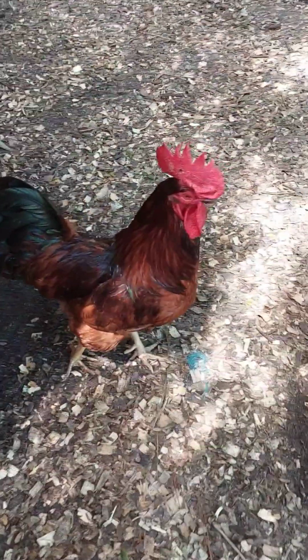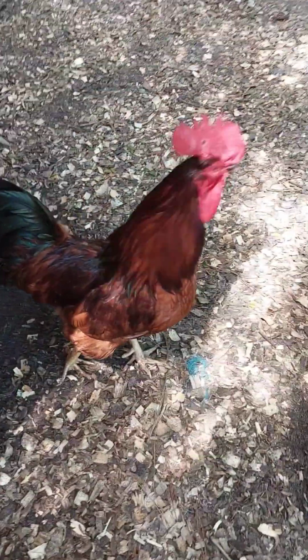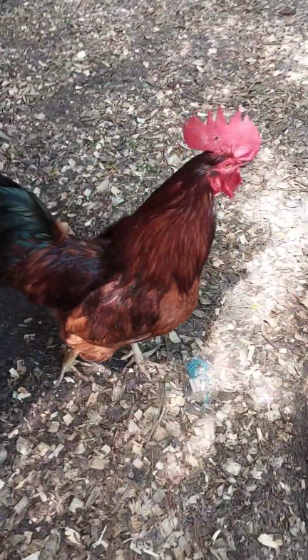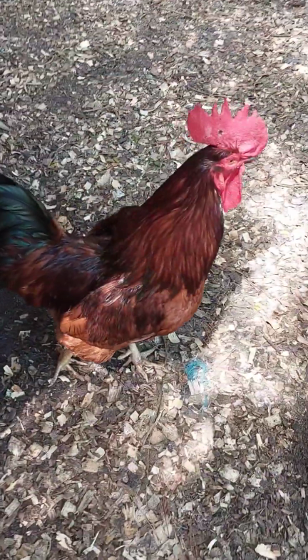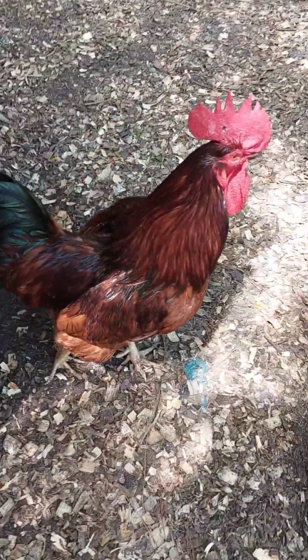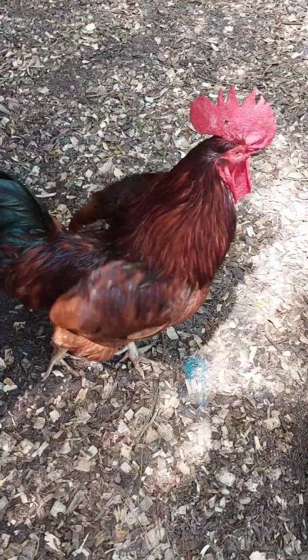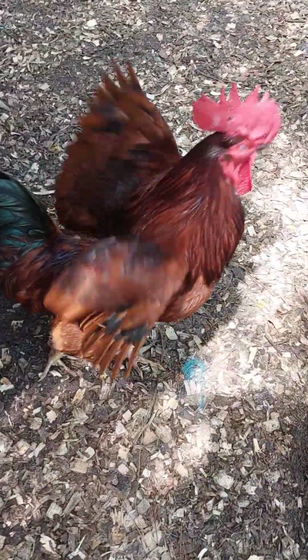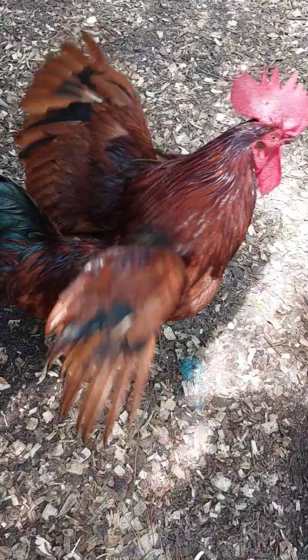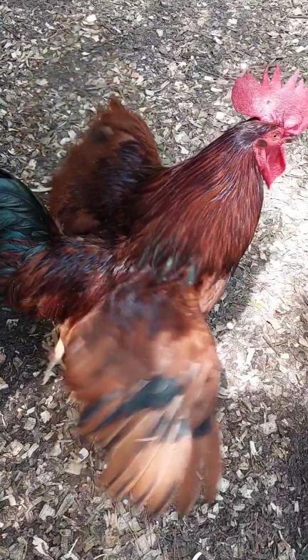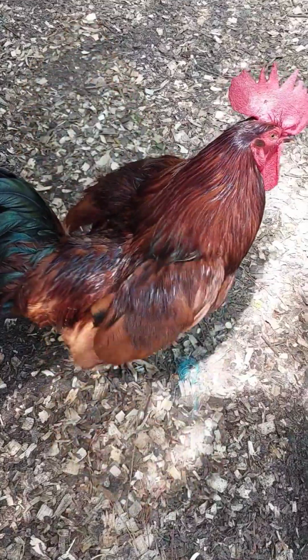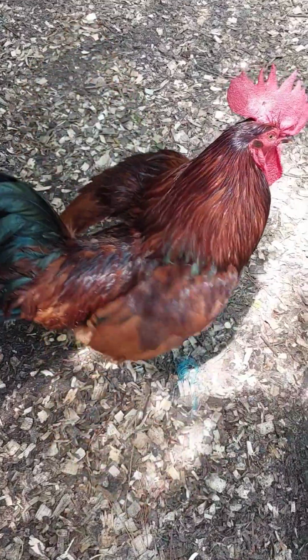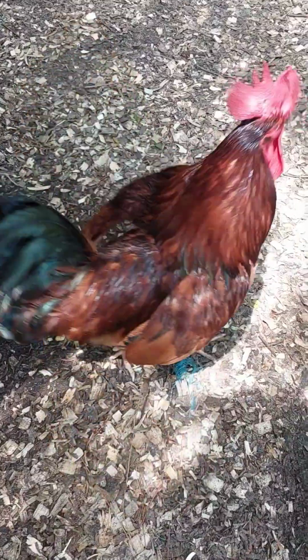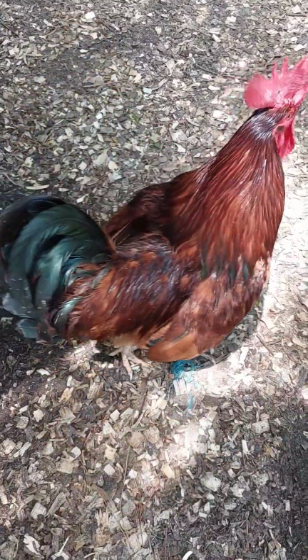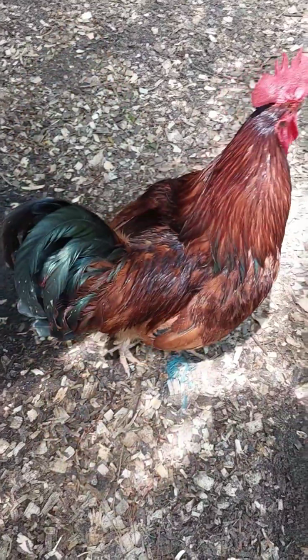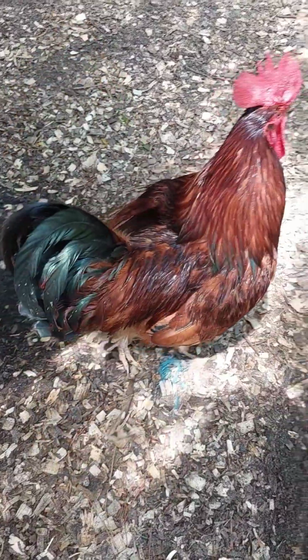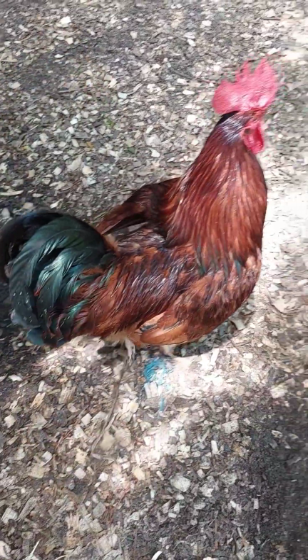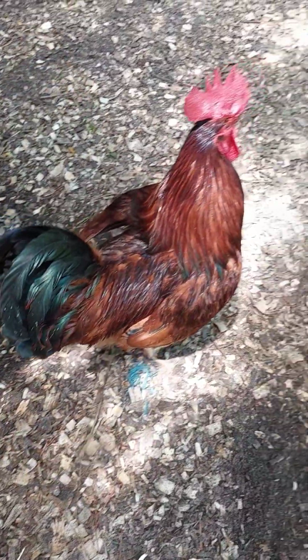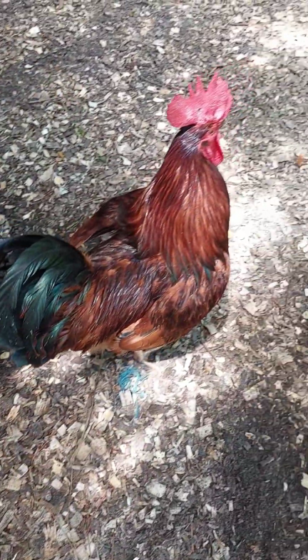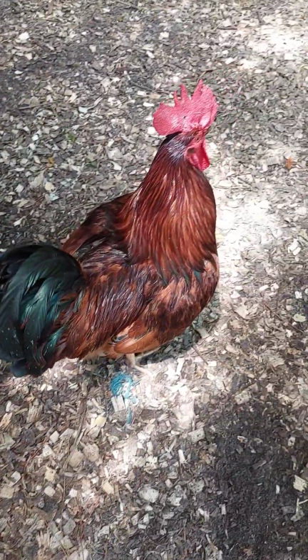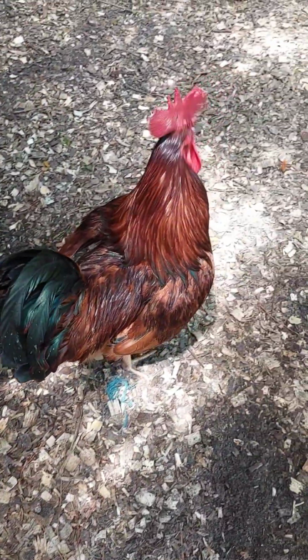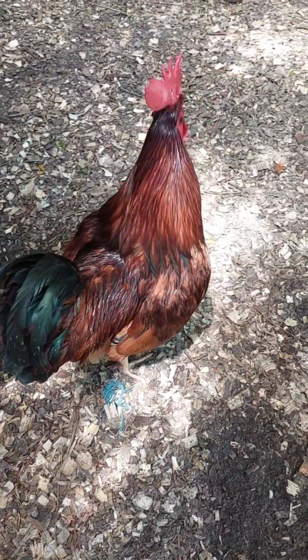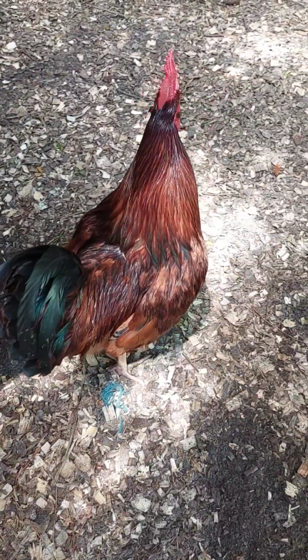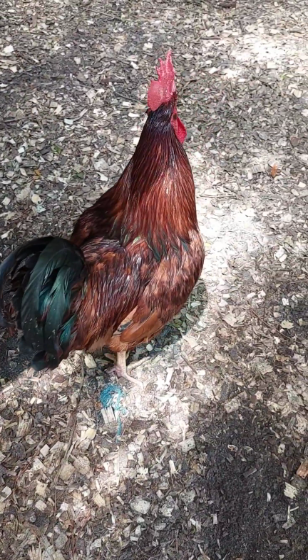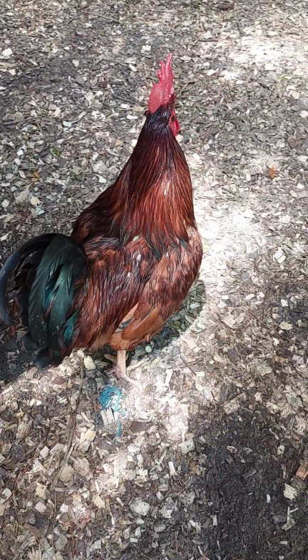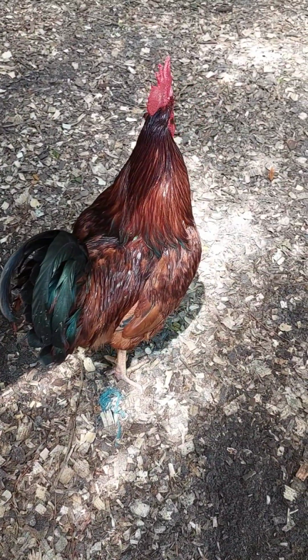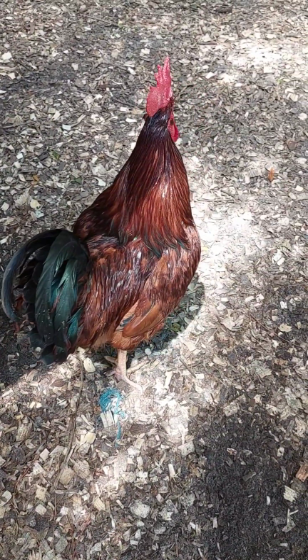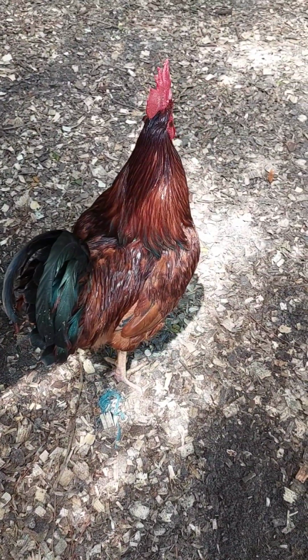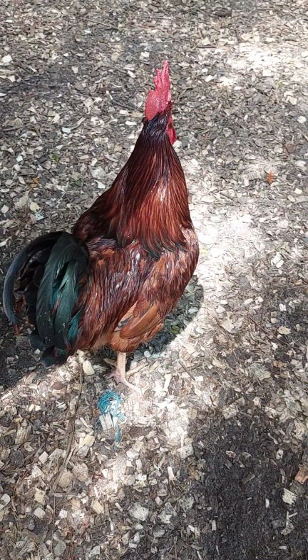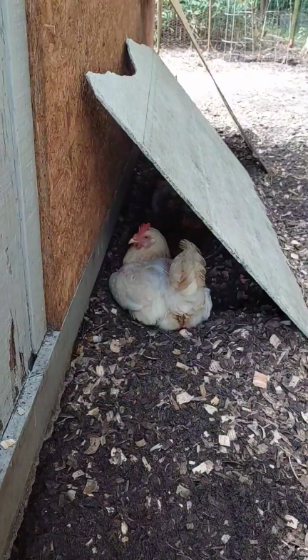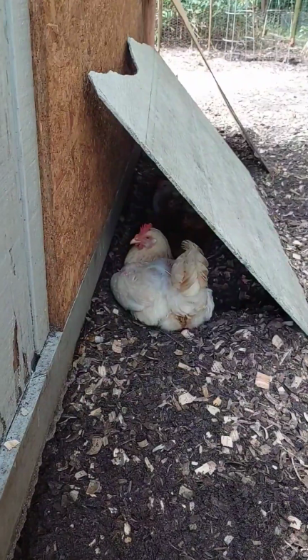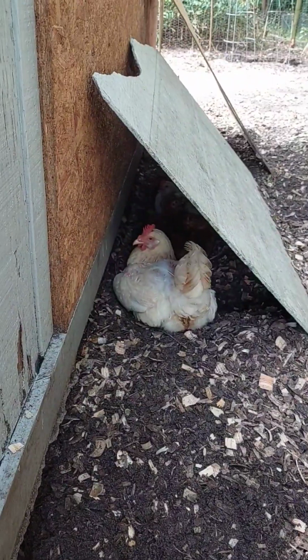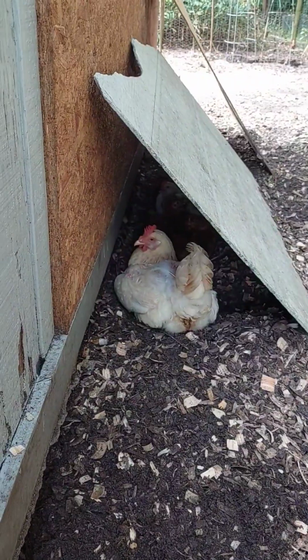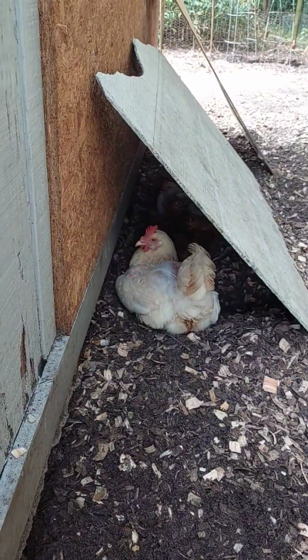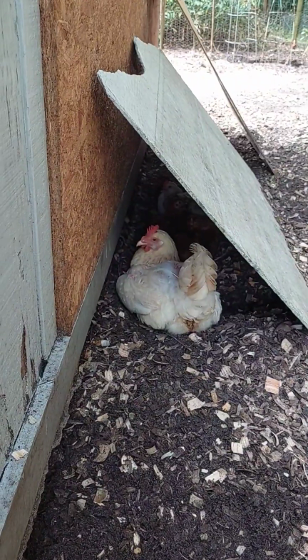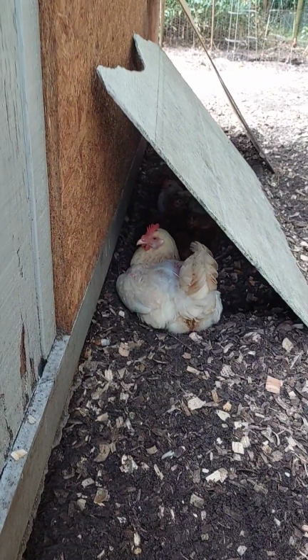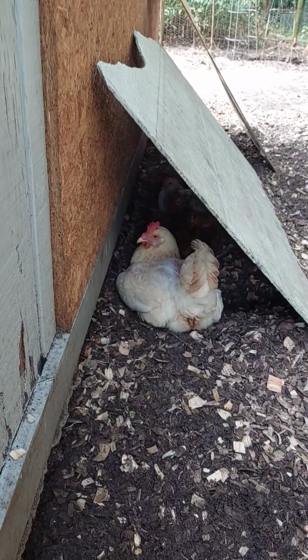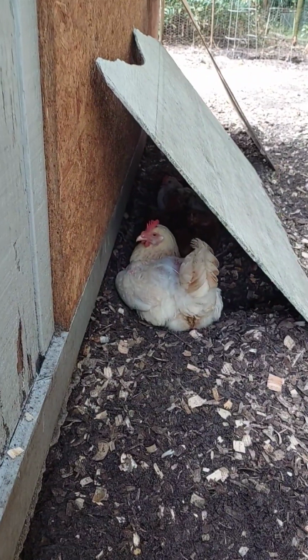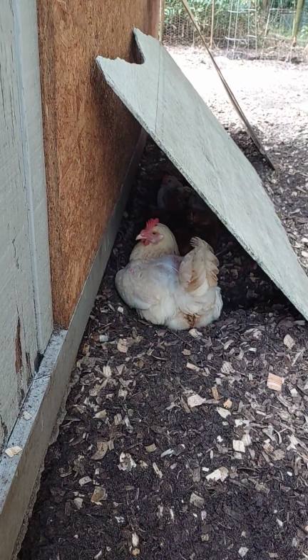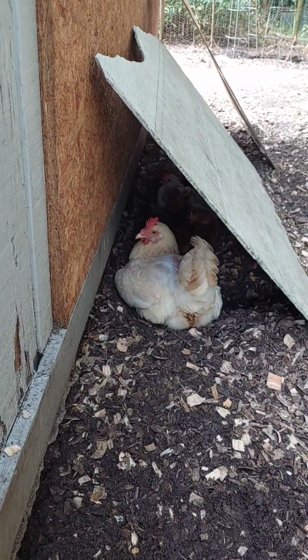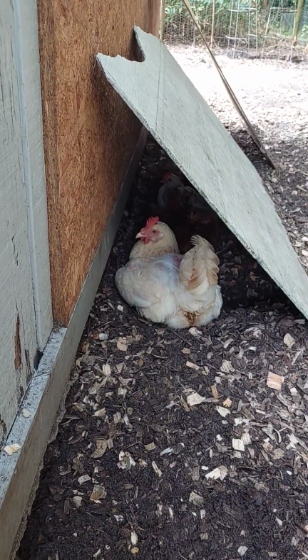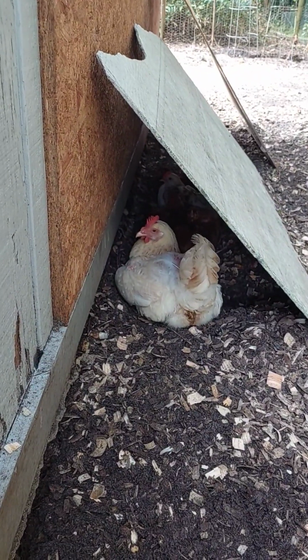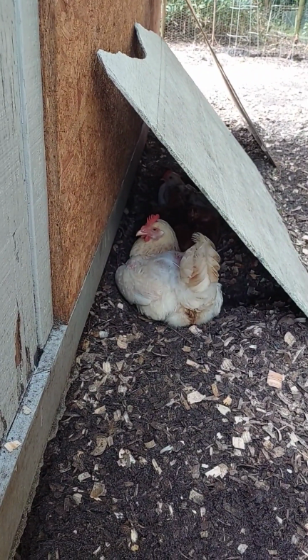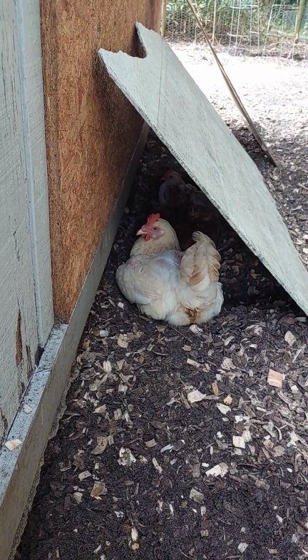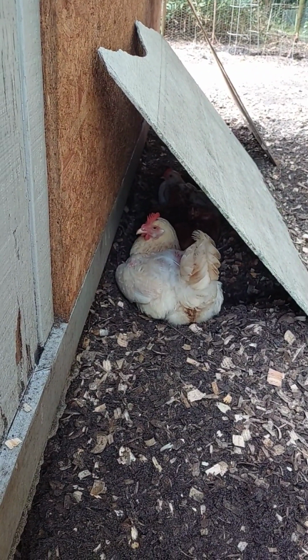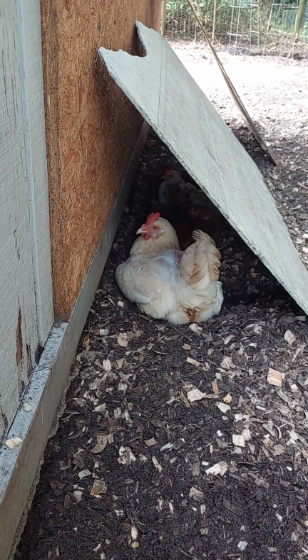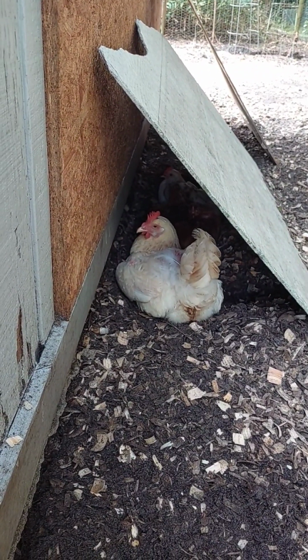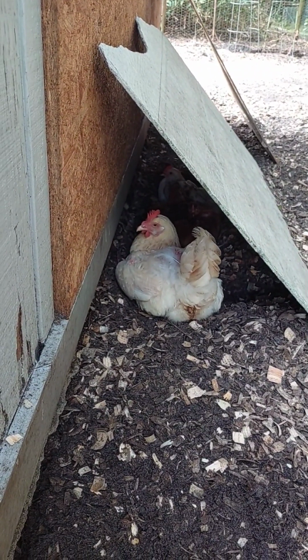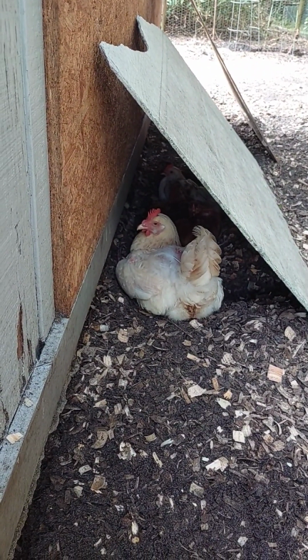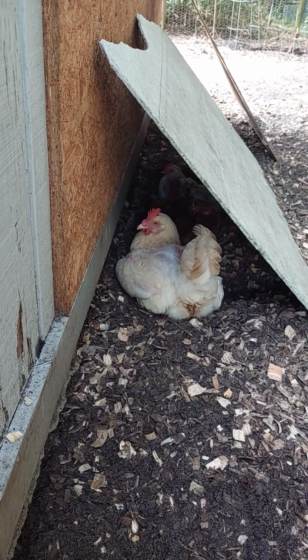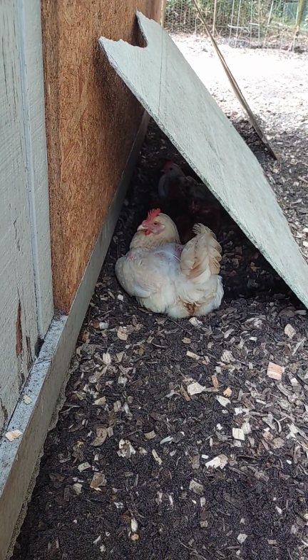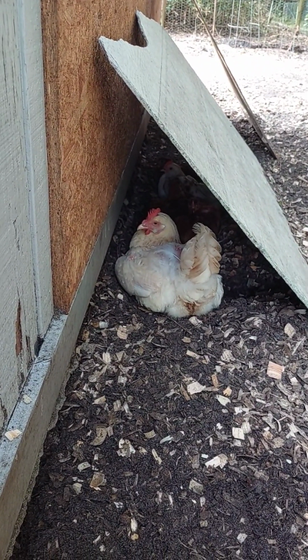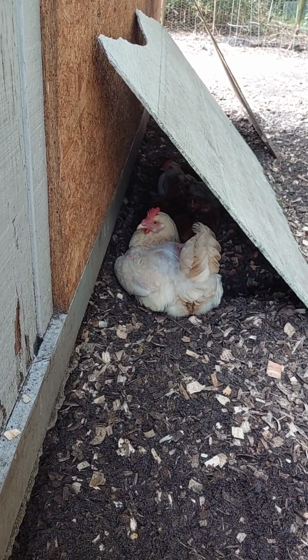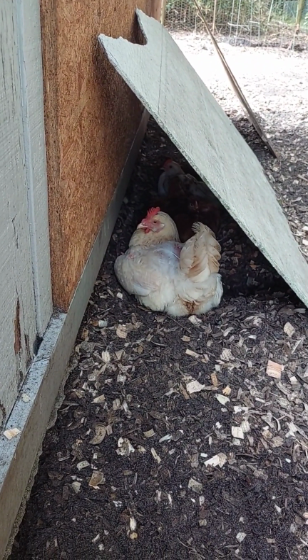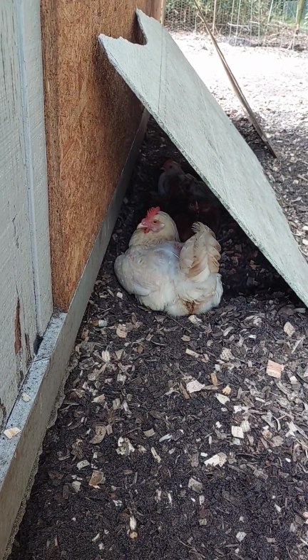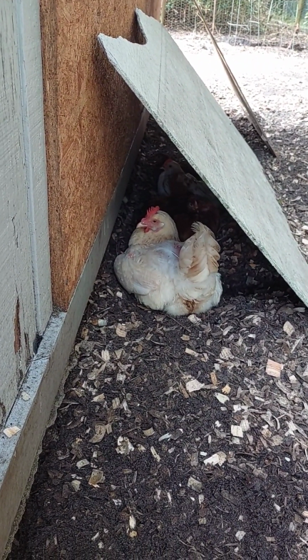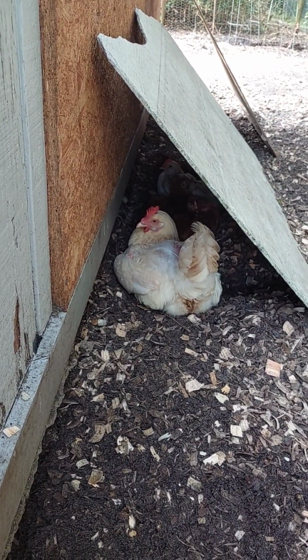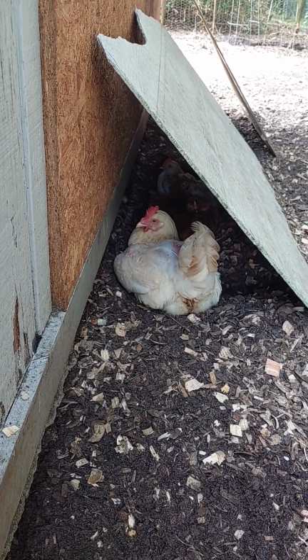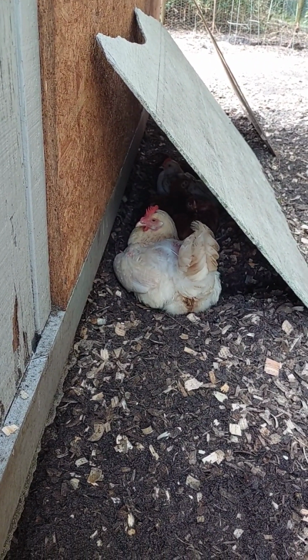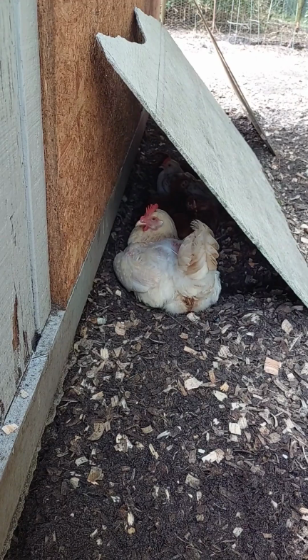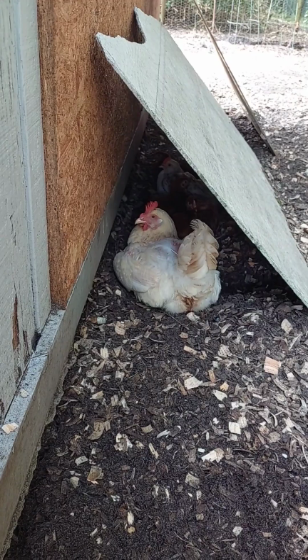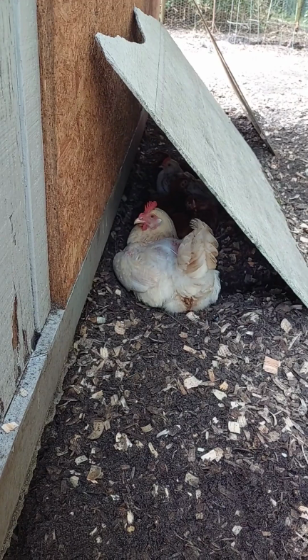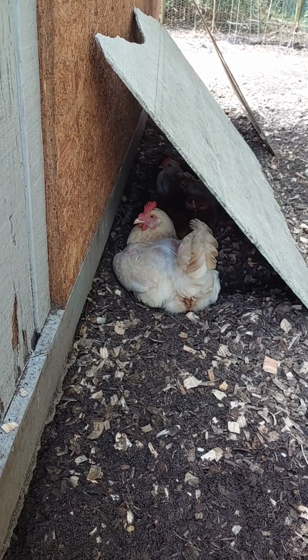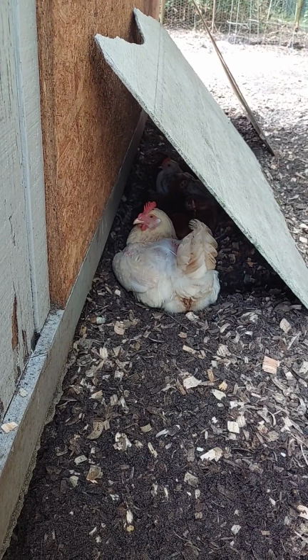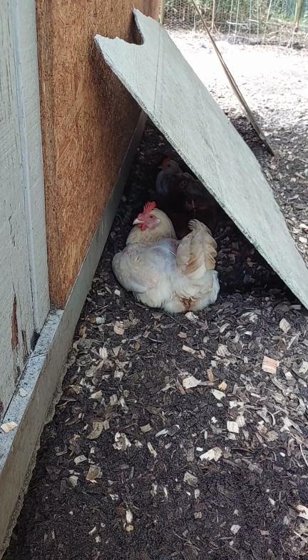So while combs are essential across all breeds, wattles are more variable depending on the breed's purpose and environment.